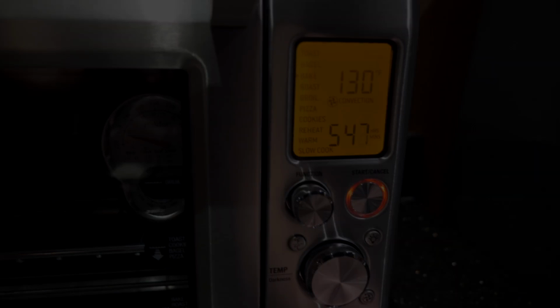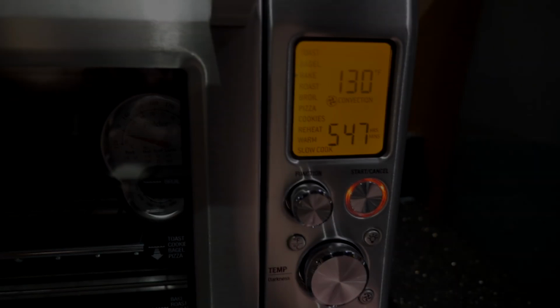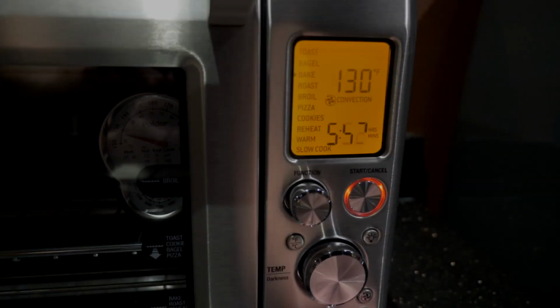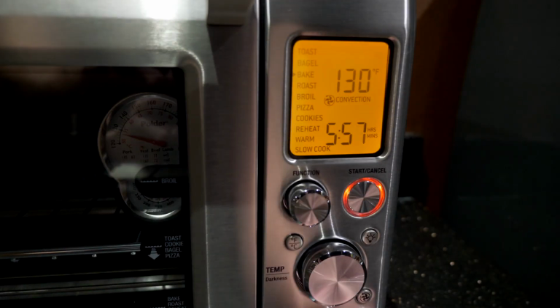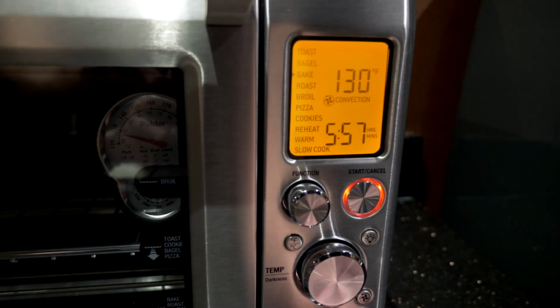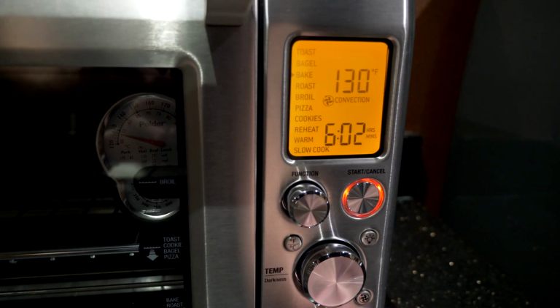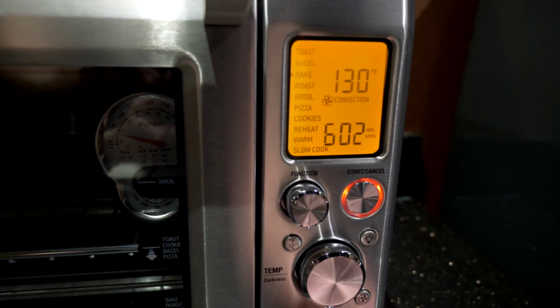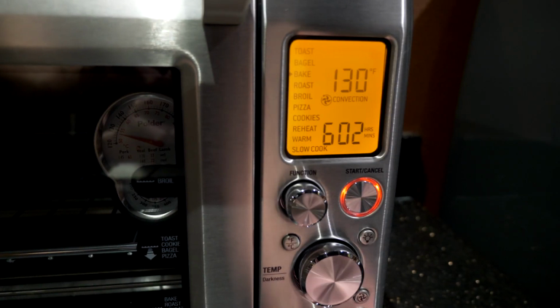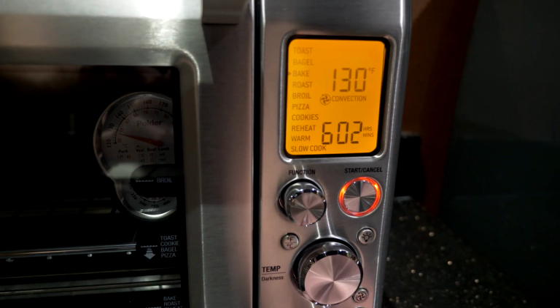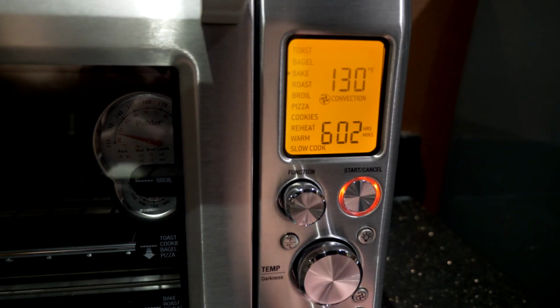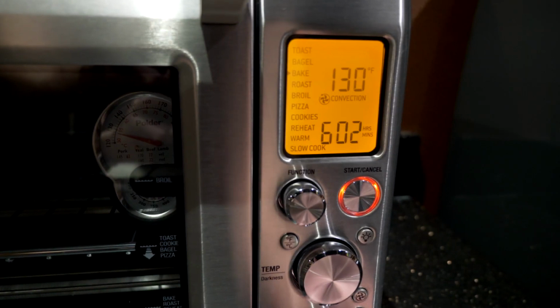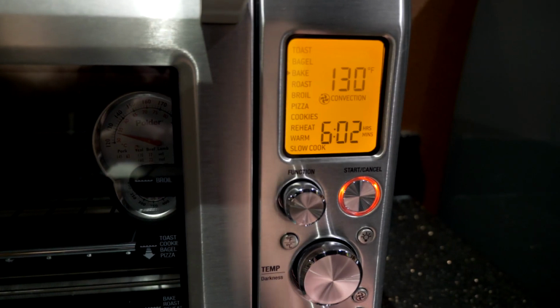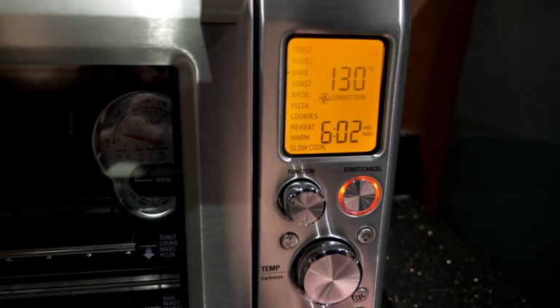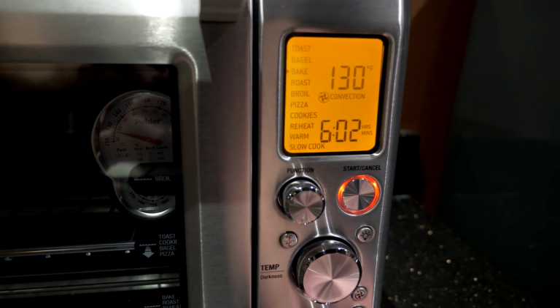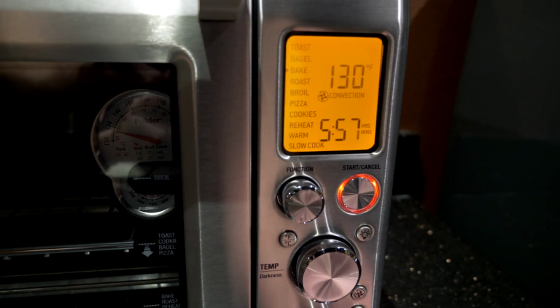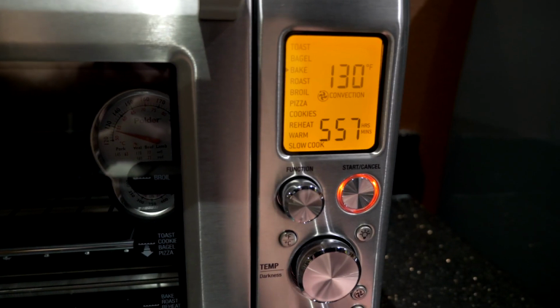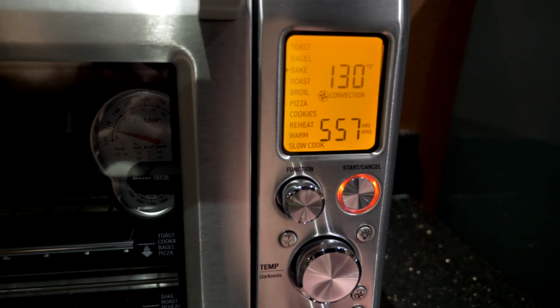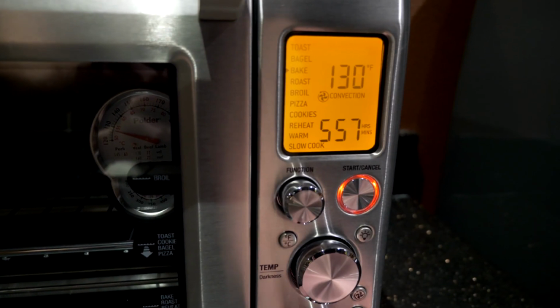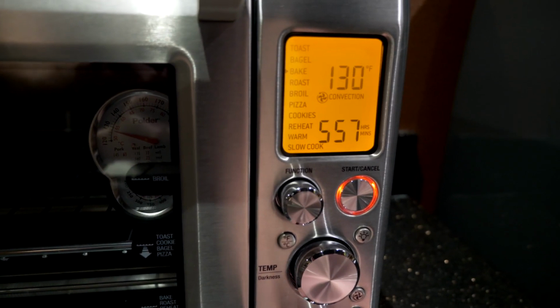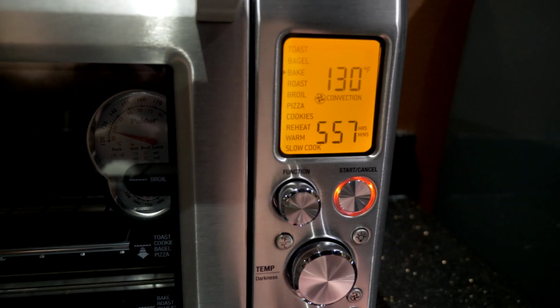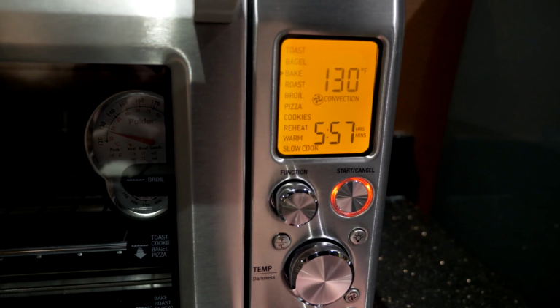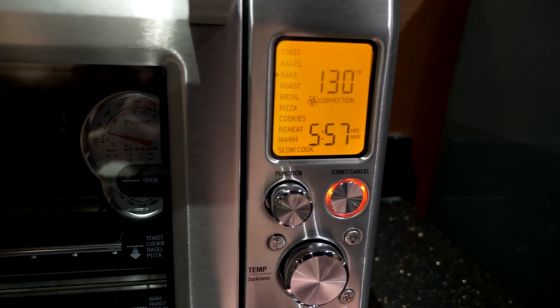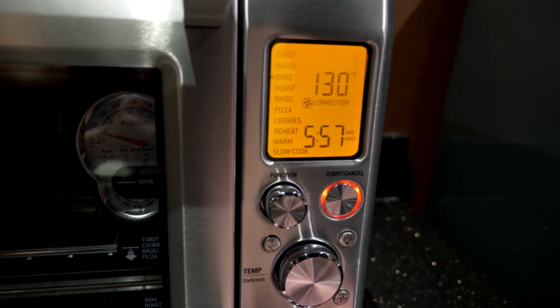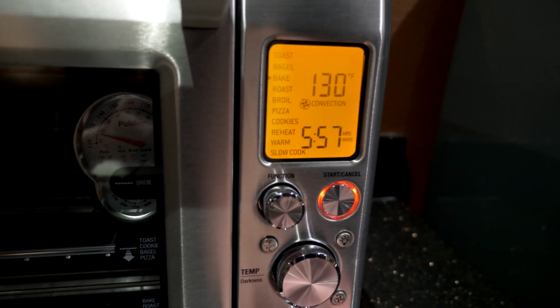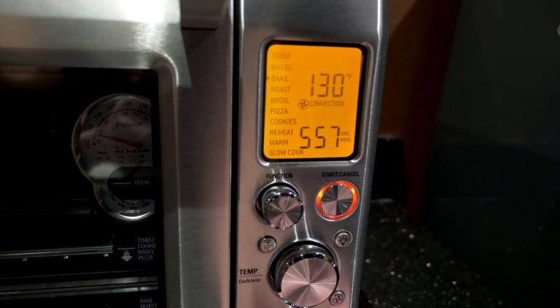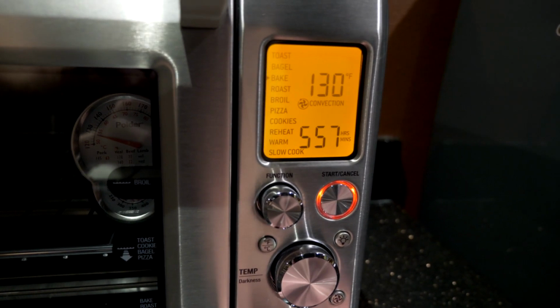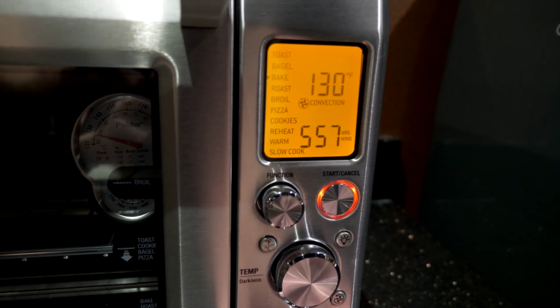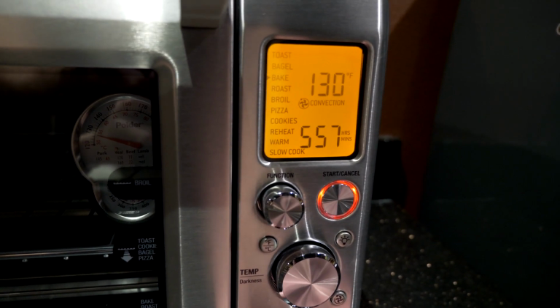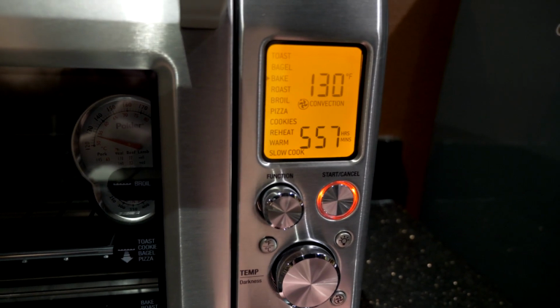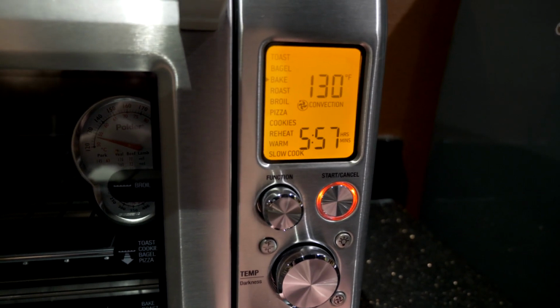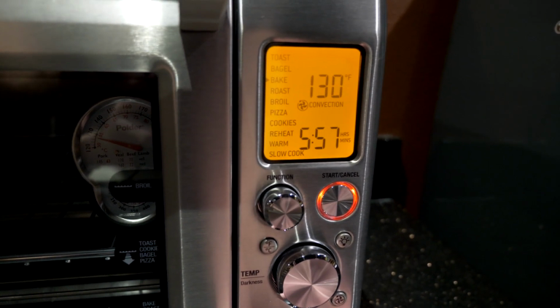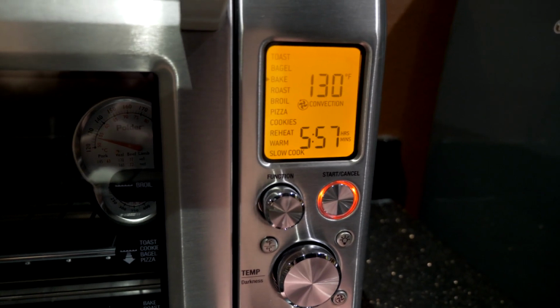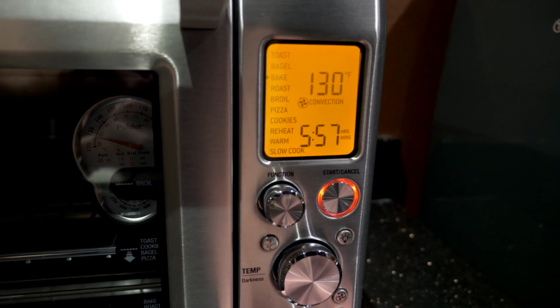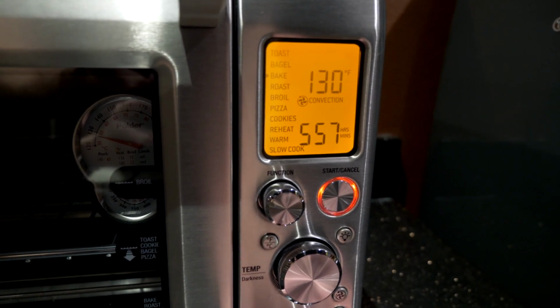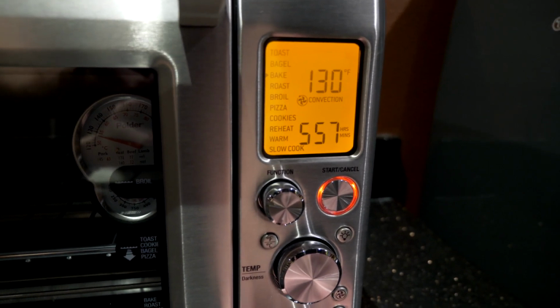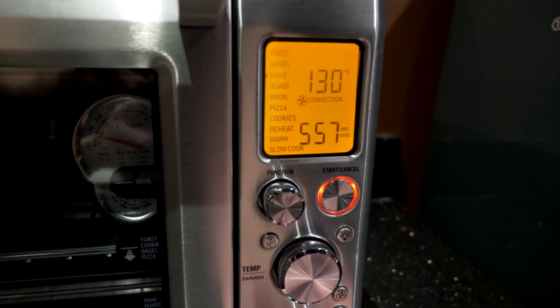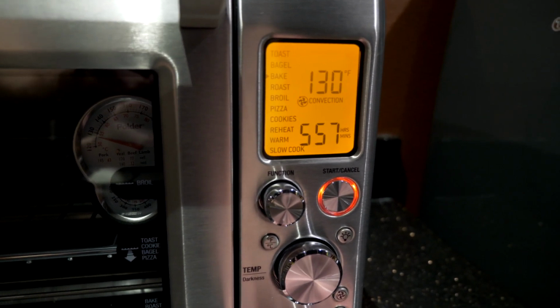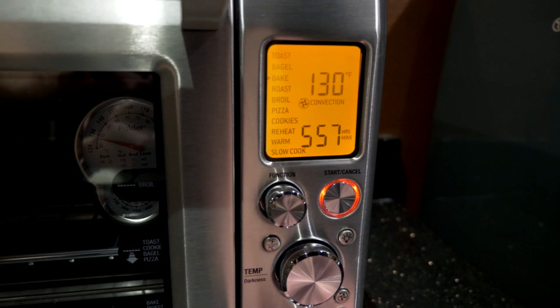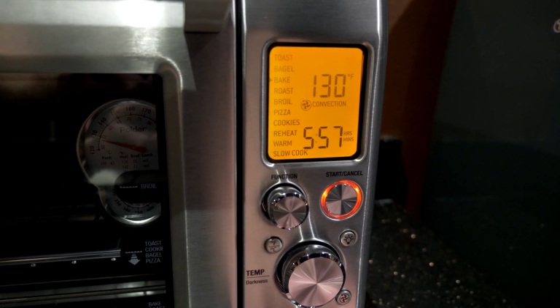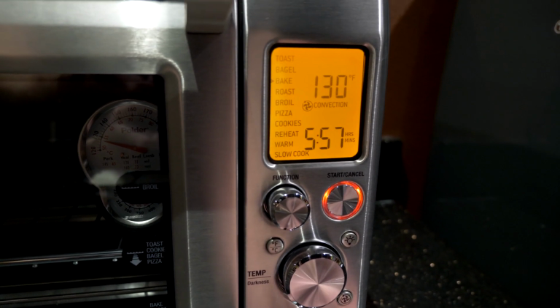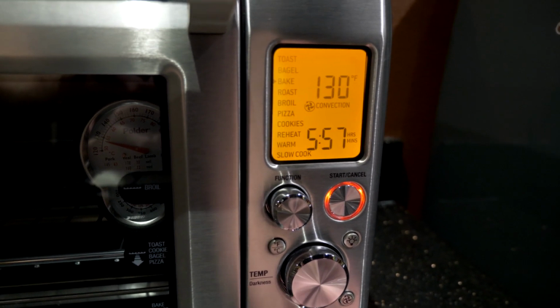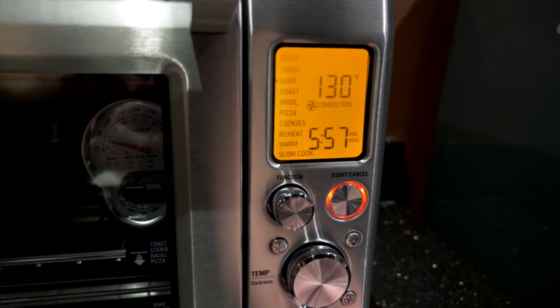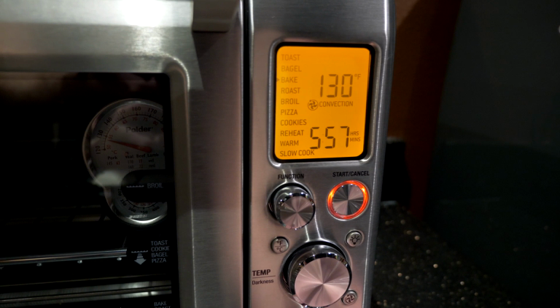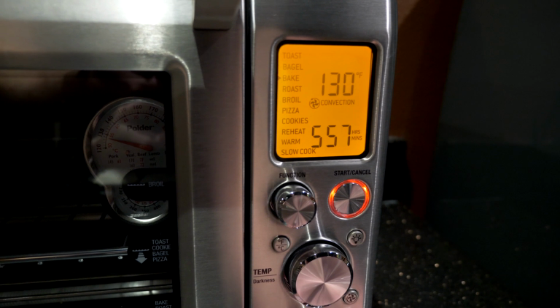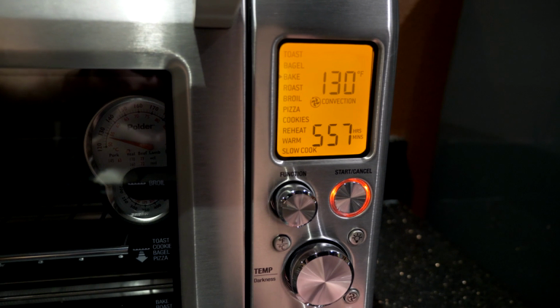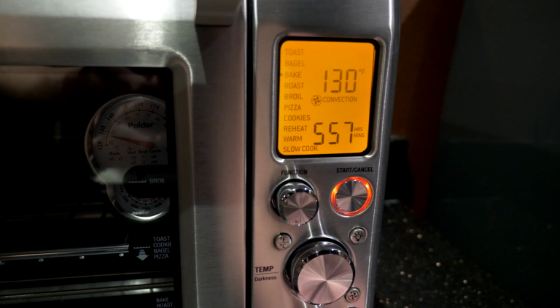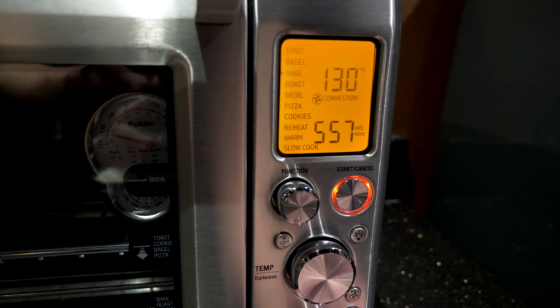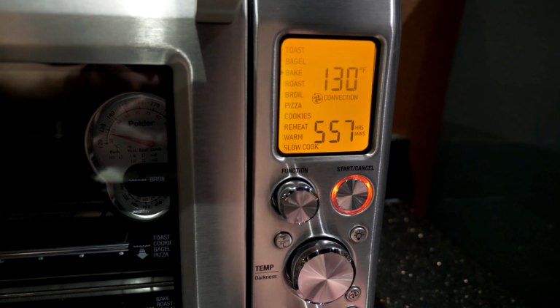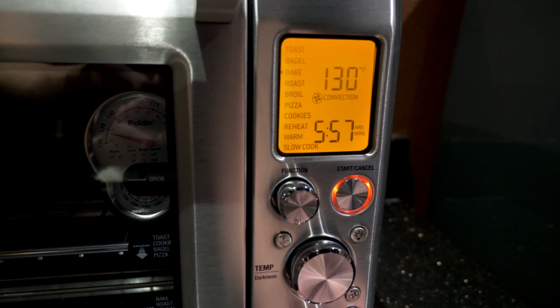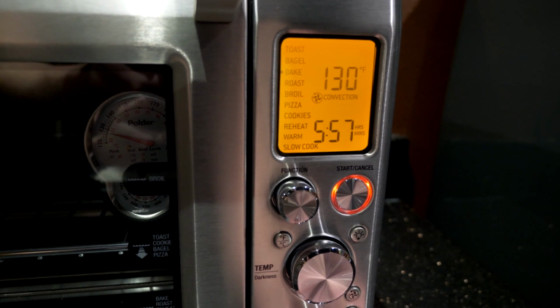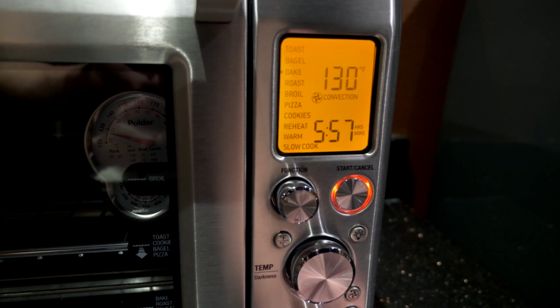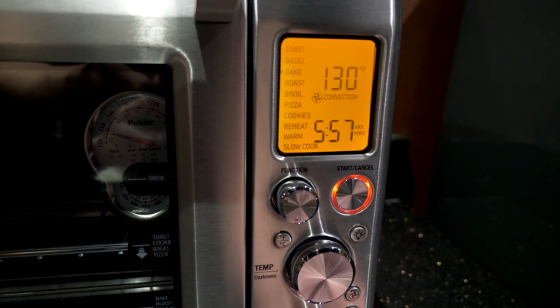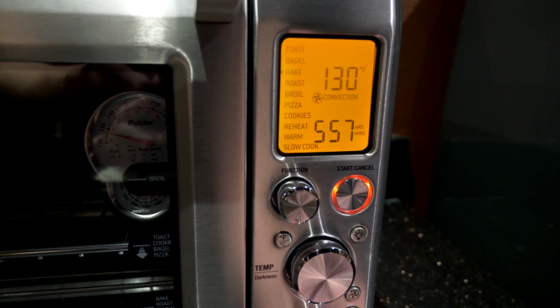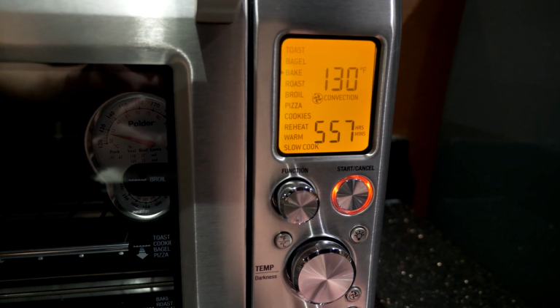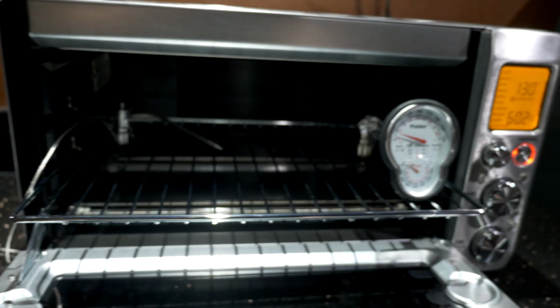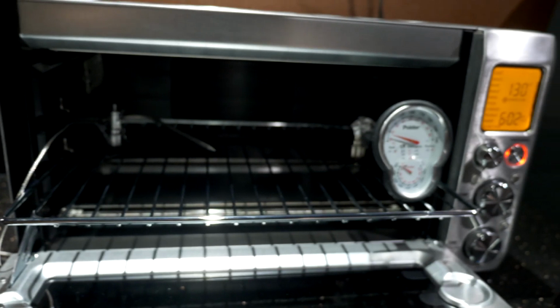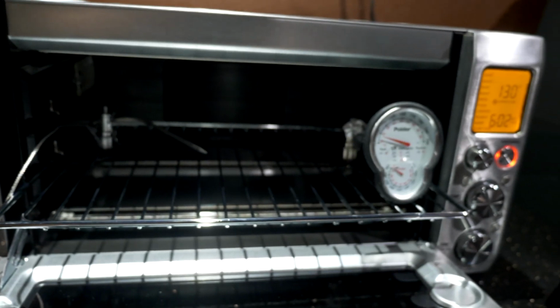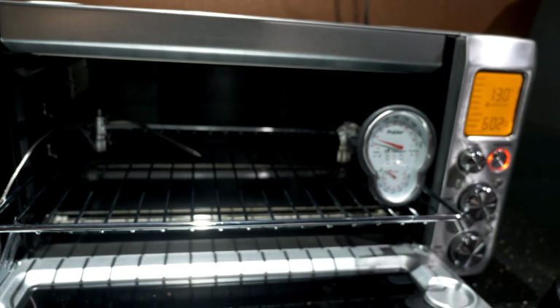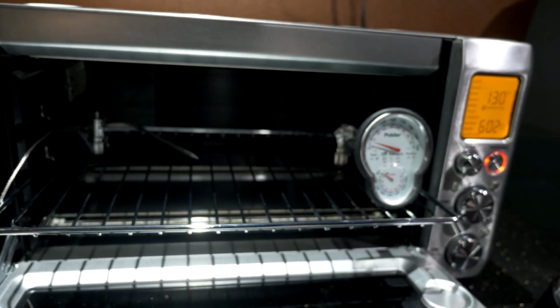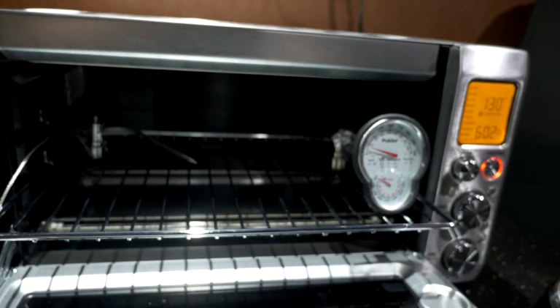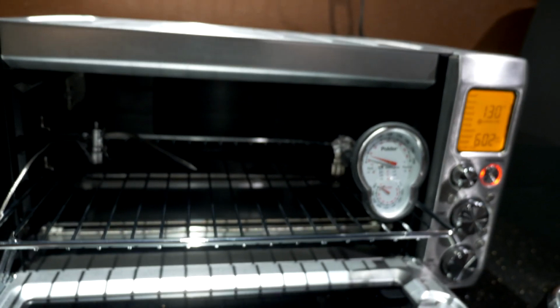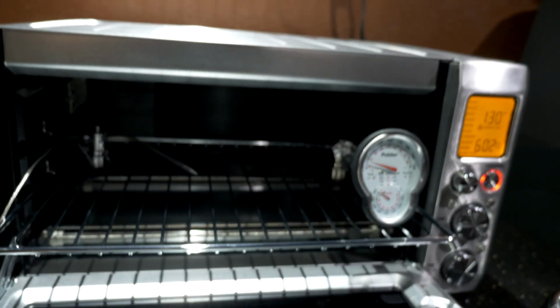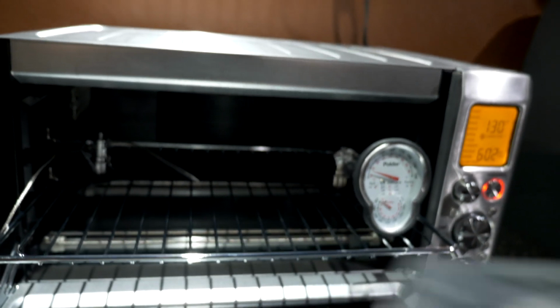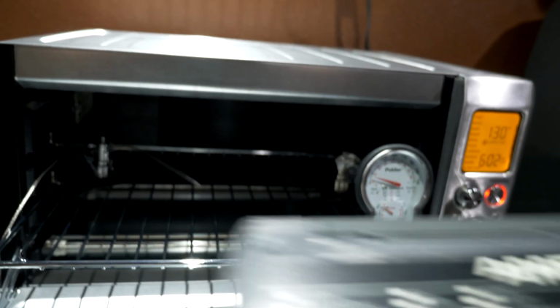We're going to do a bake time of six hours based on articles I've read on the internet for this size of tape. And here we go.